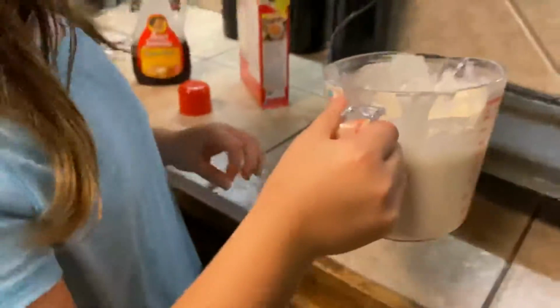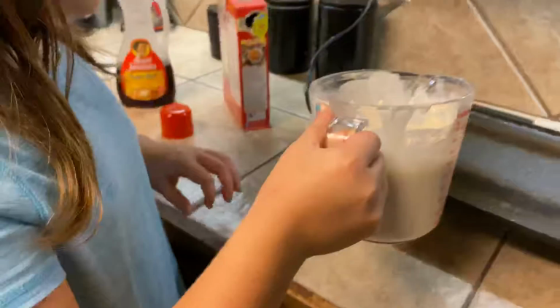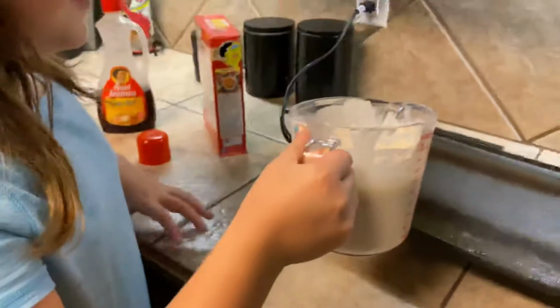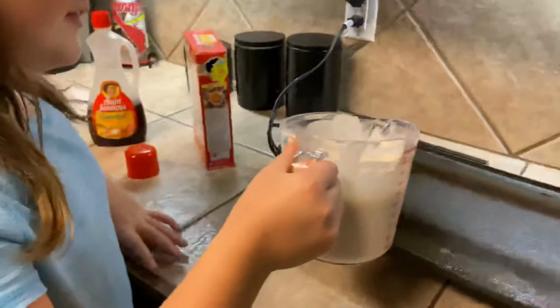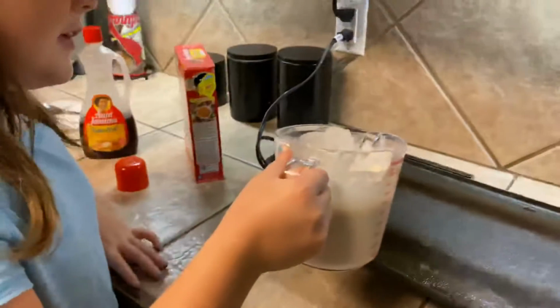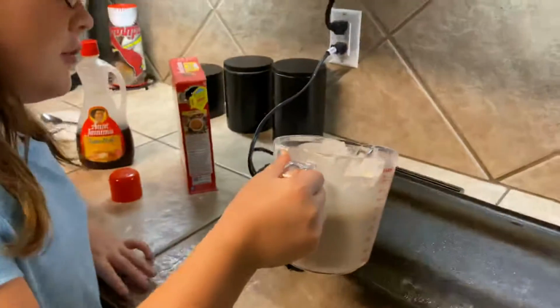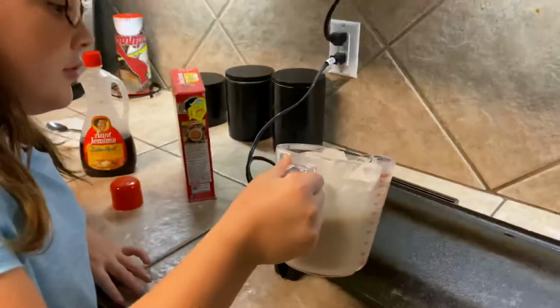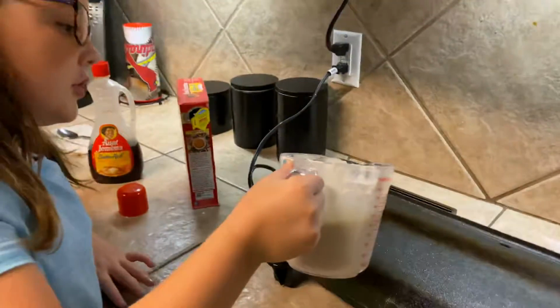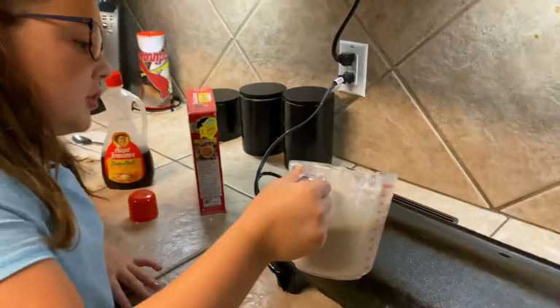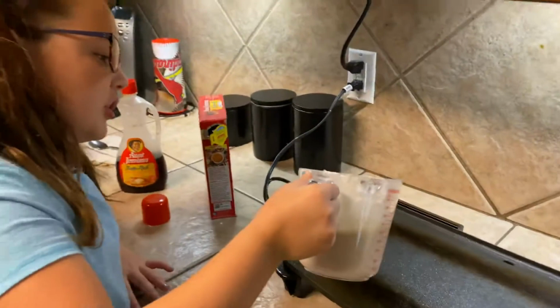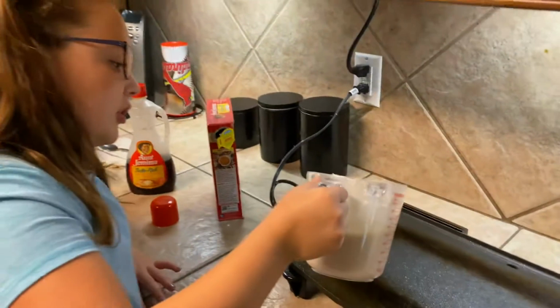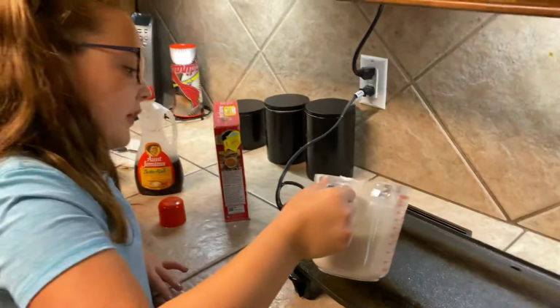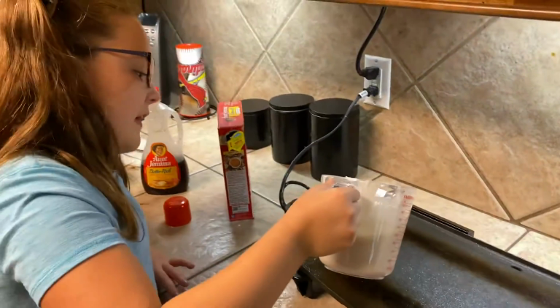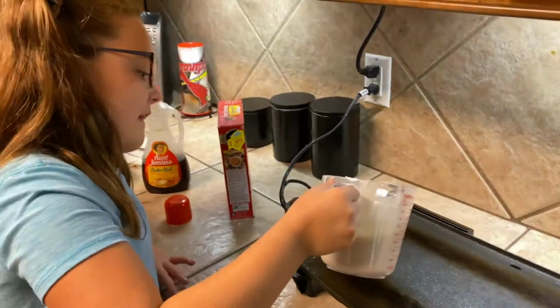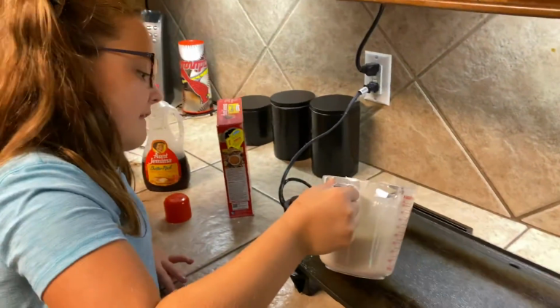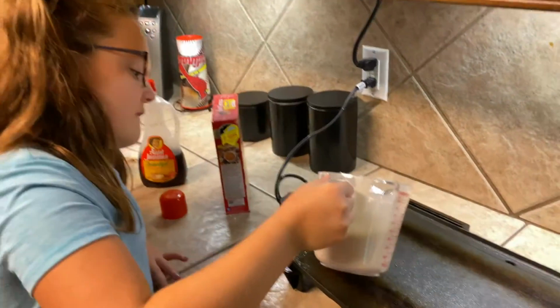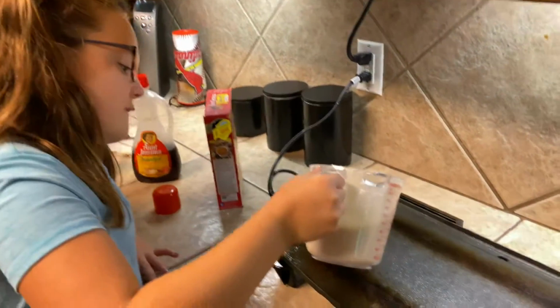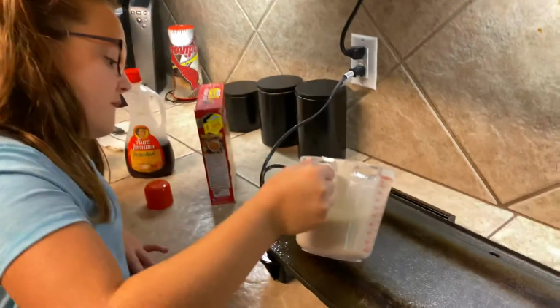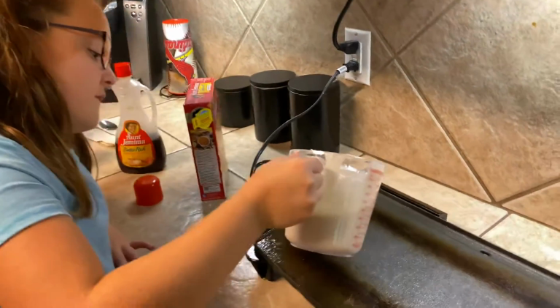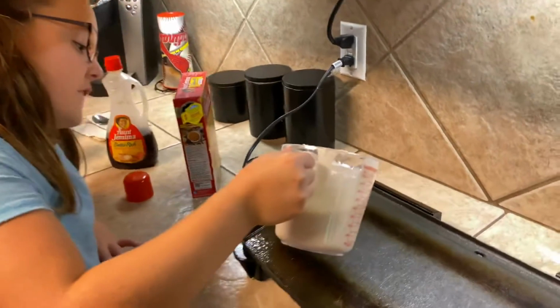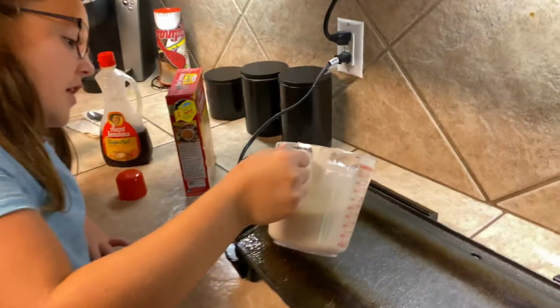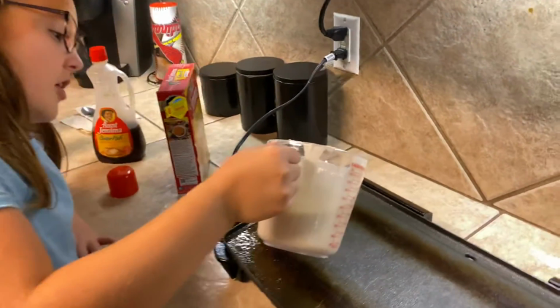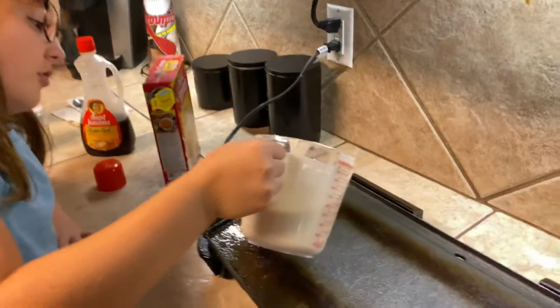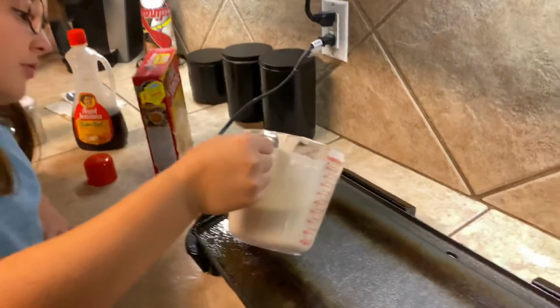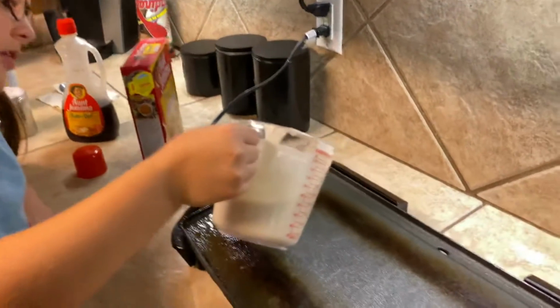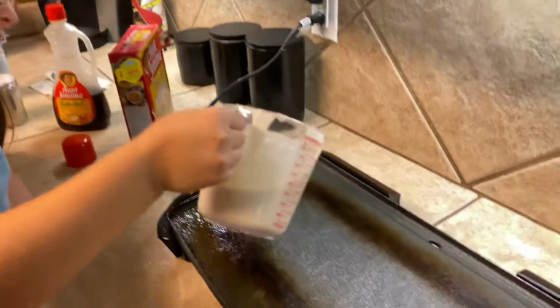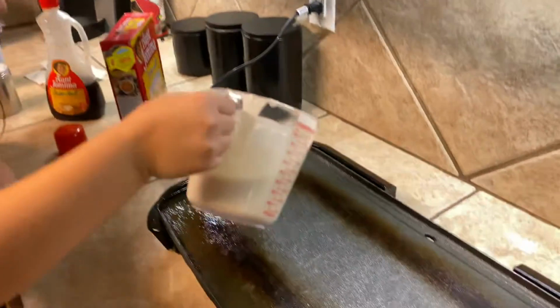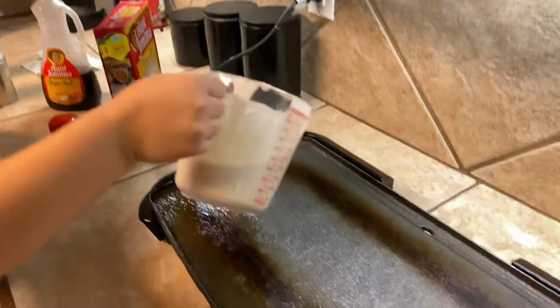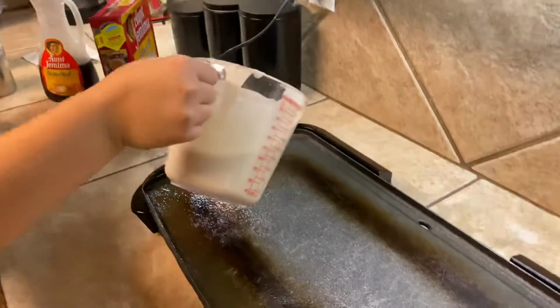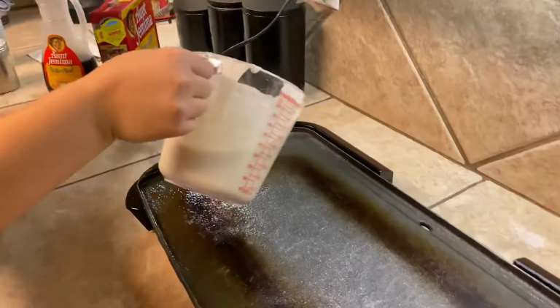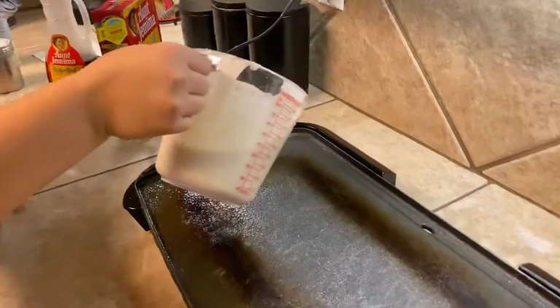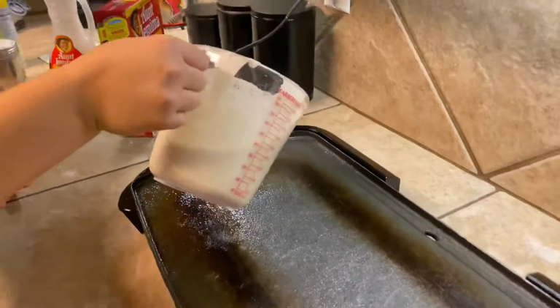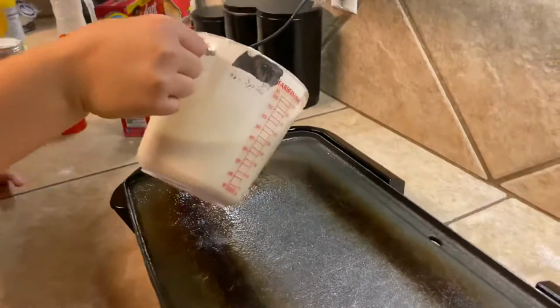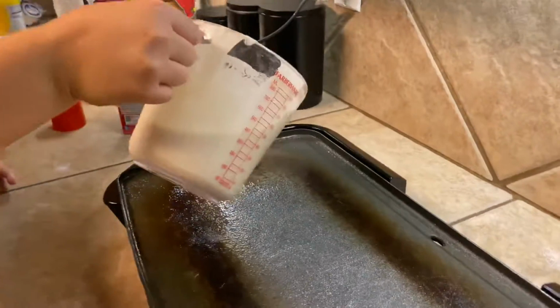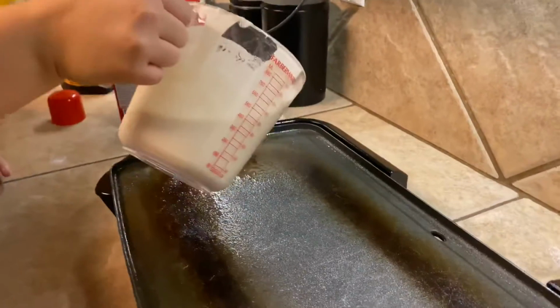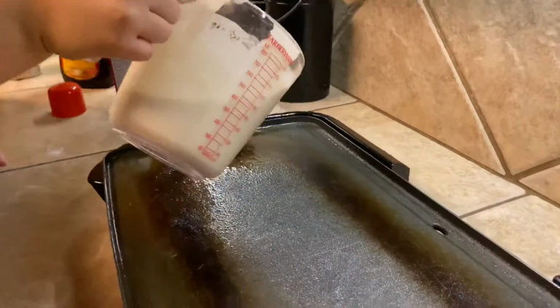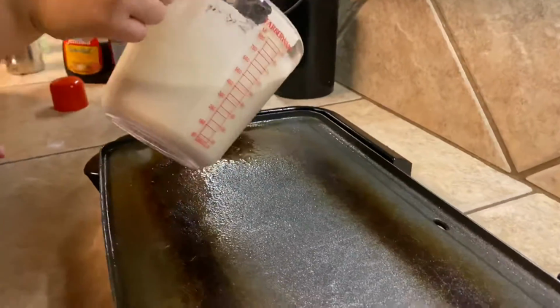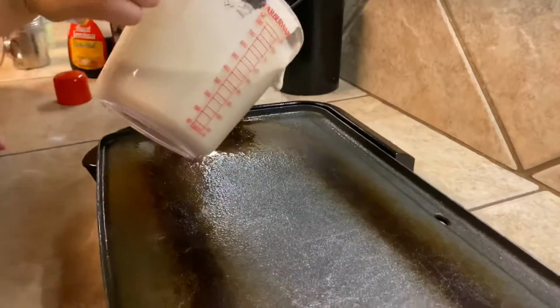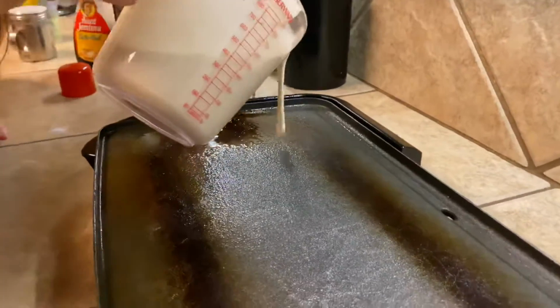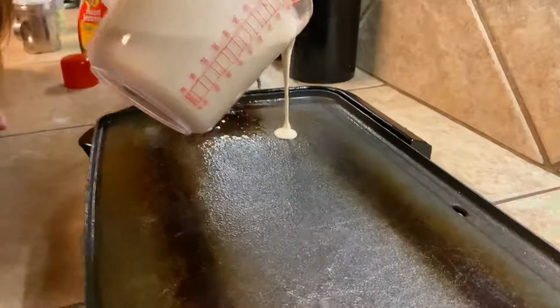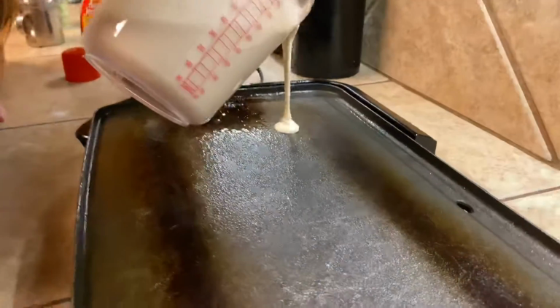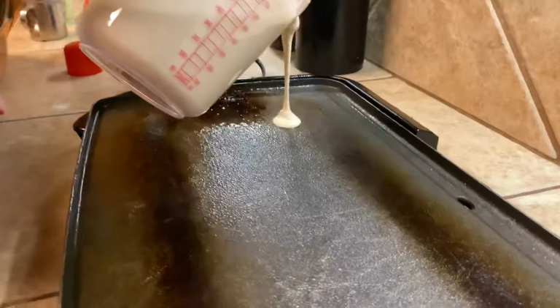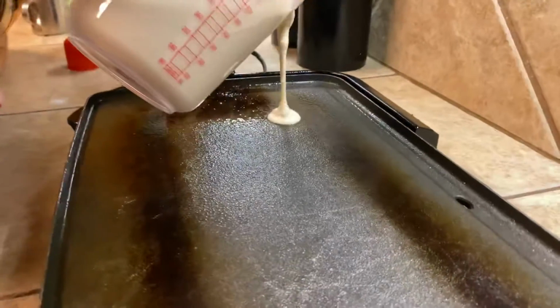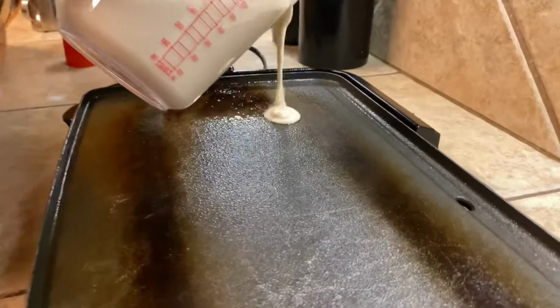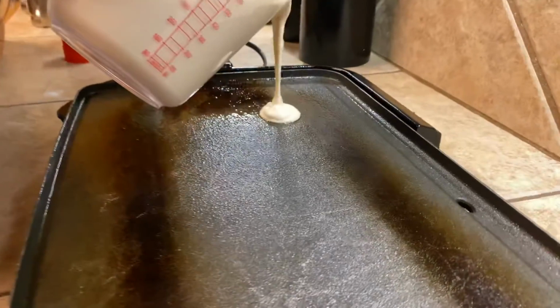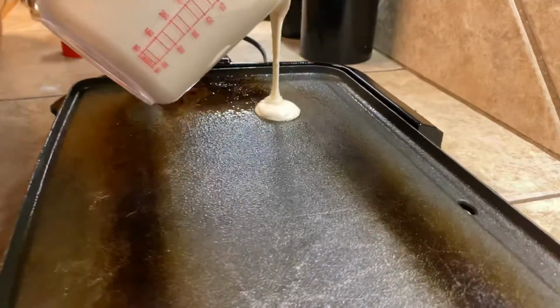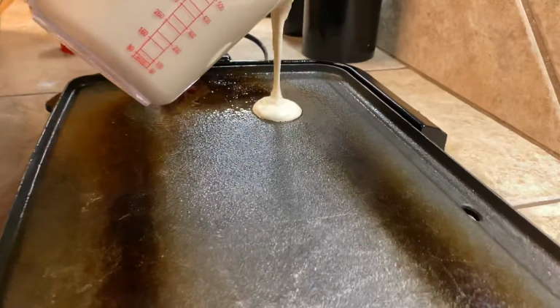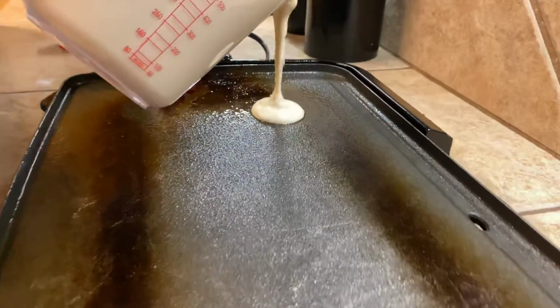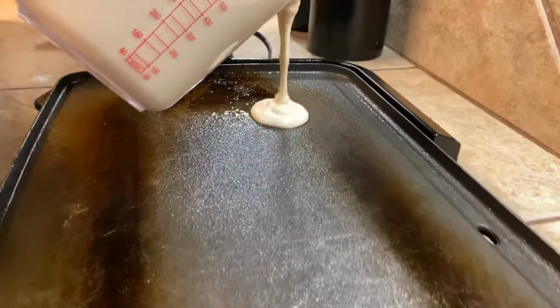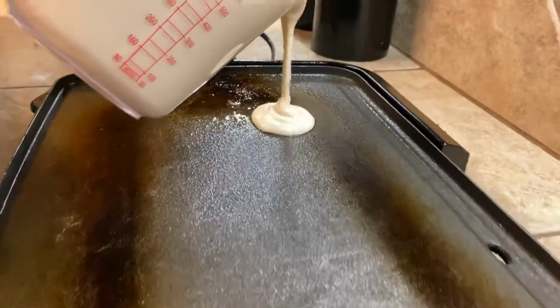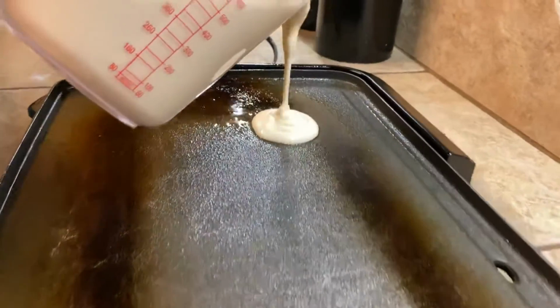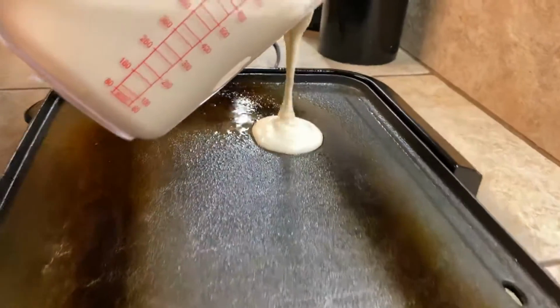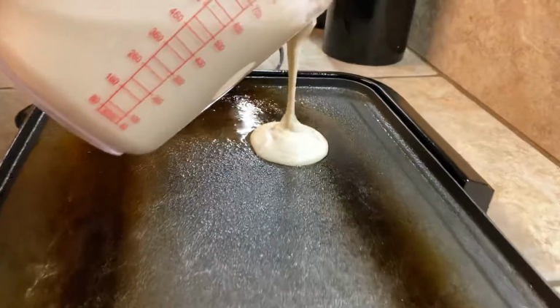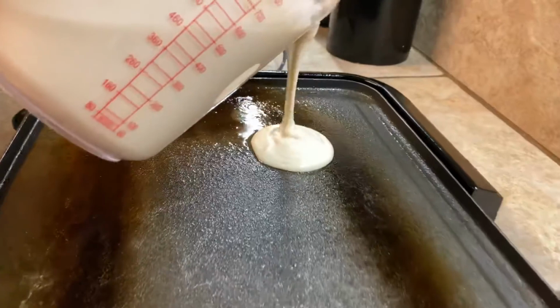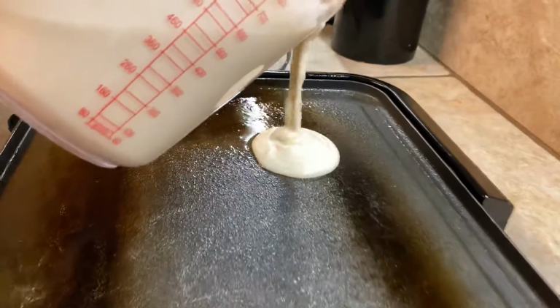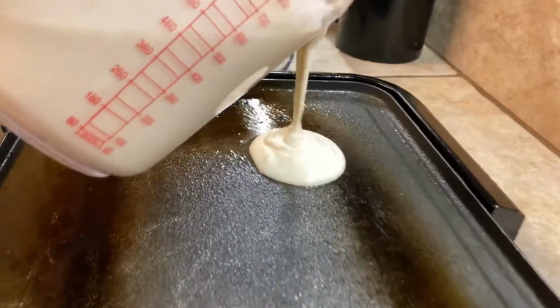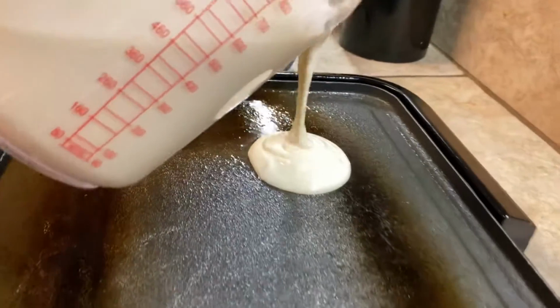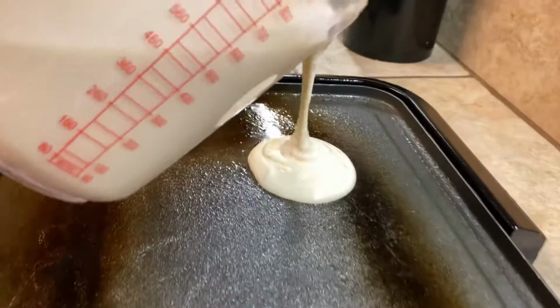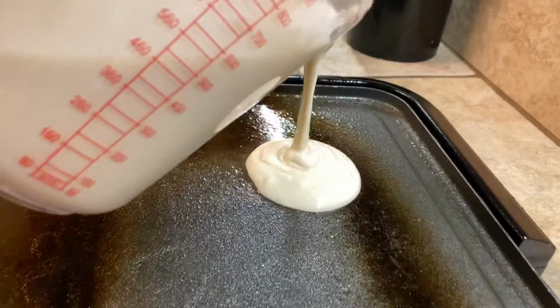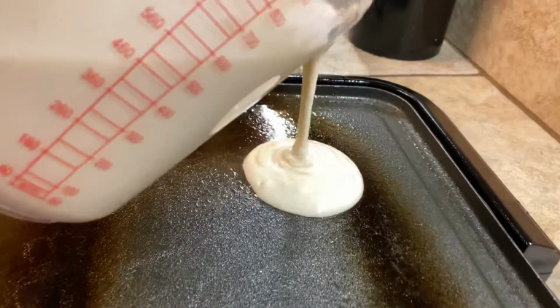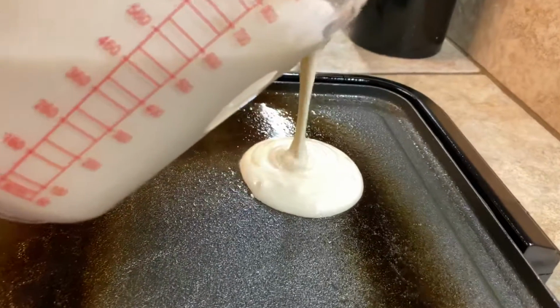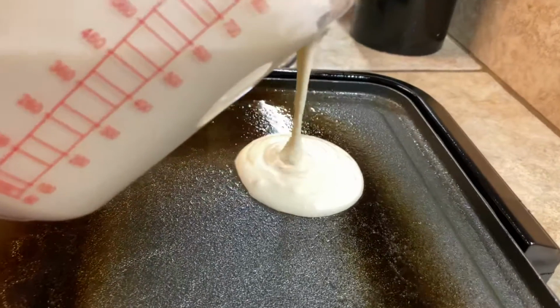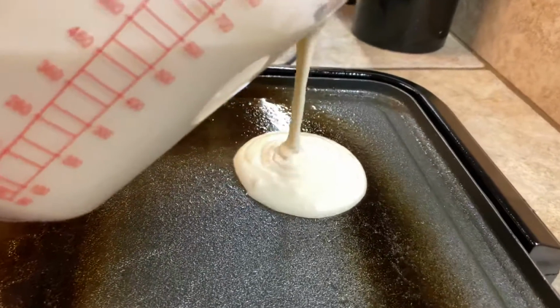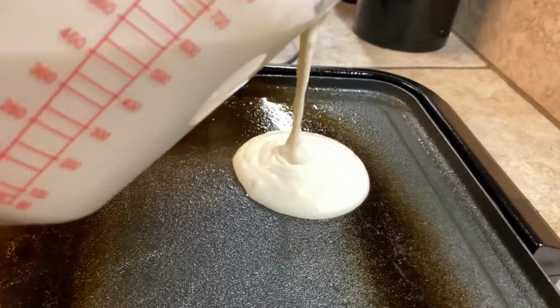And then you just very carefully put it on there. And remember, you need adult supervision for this.